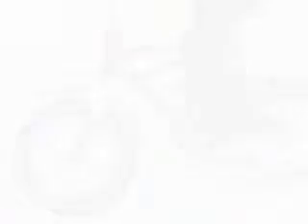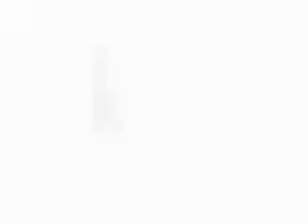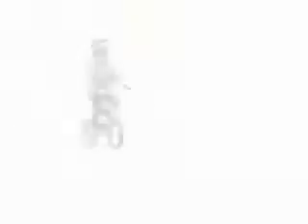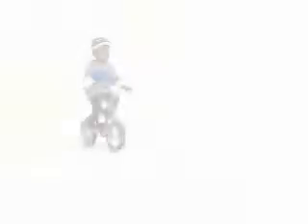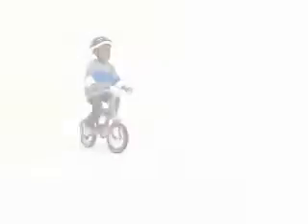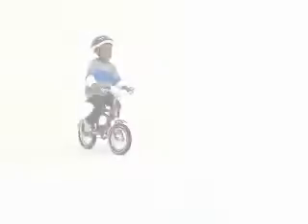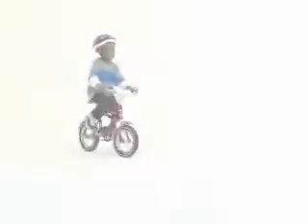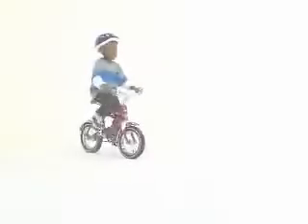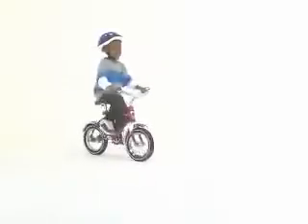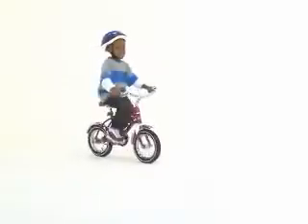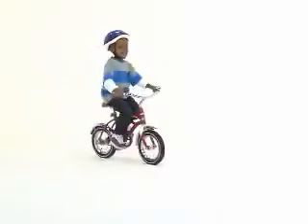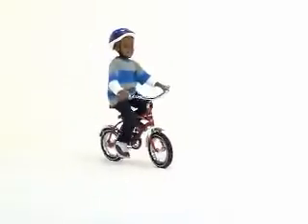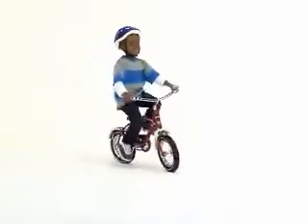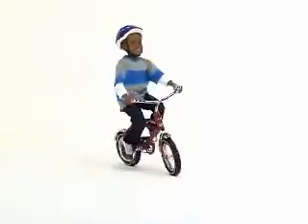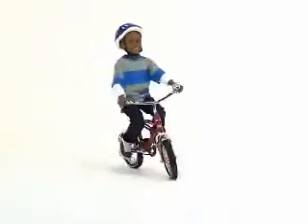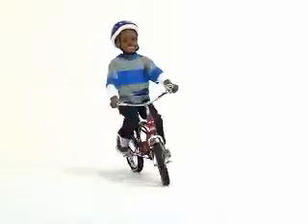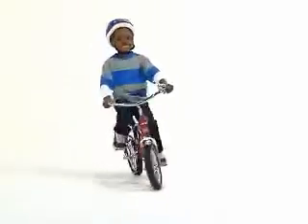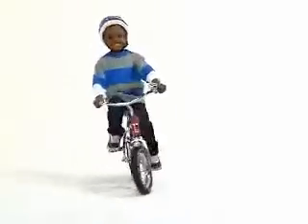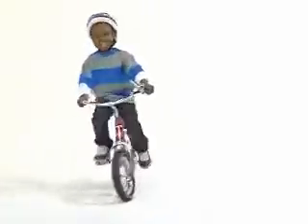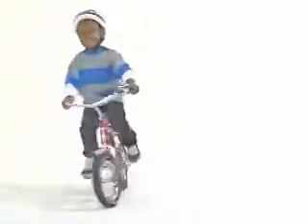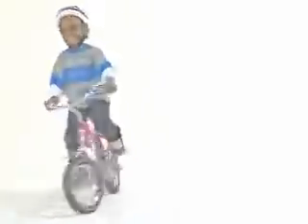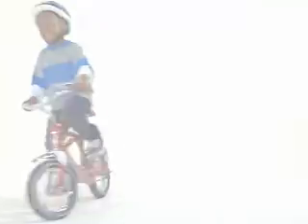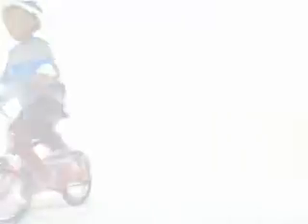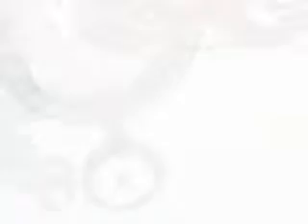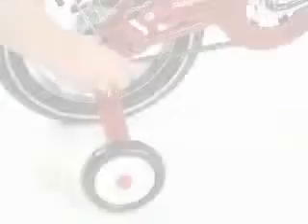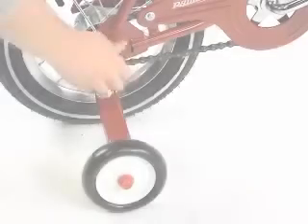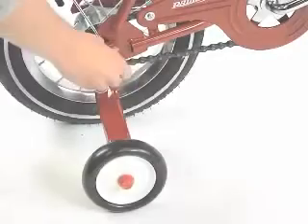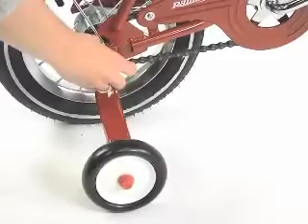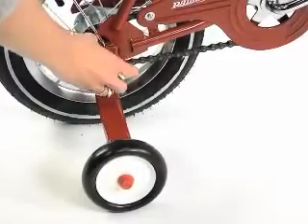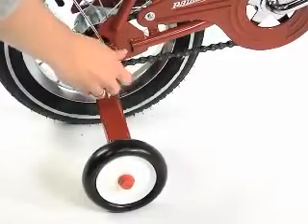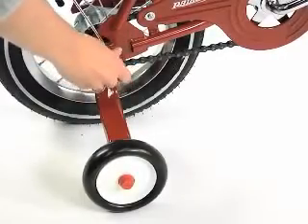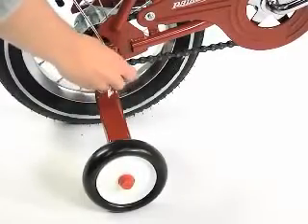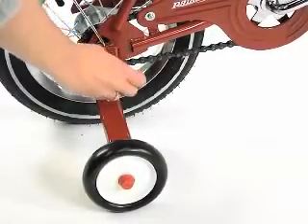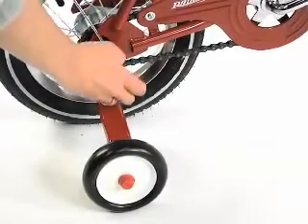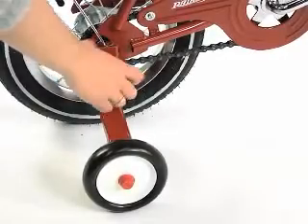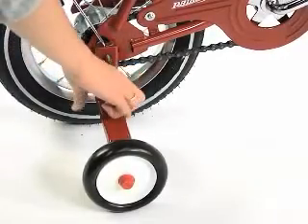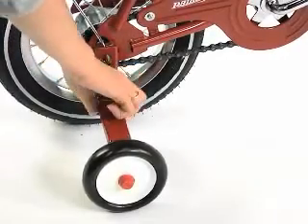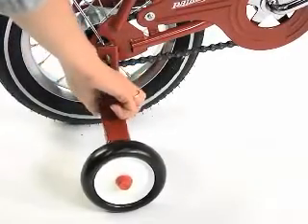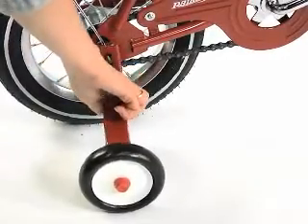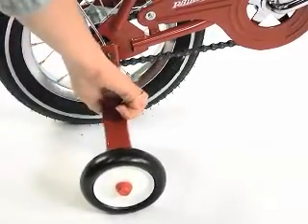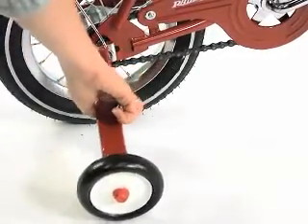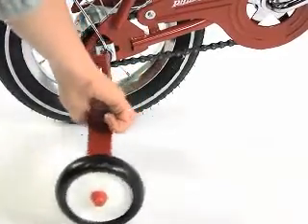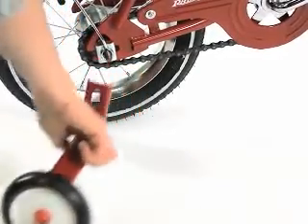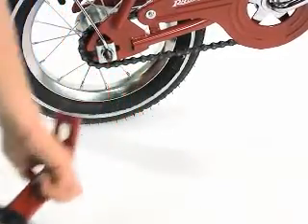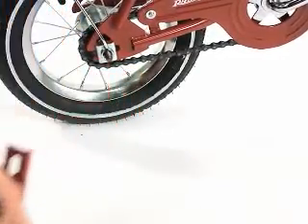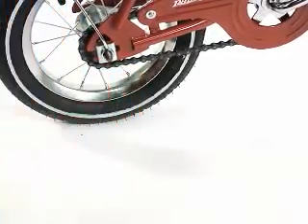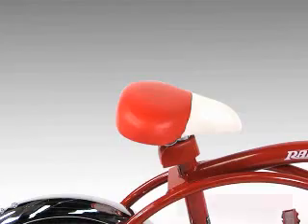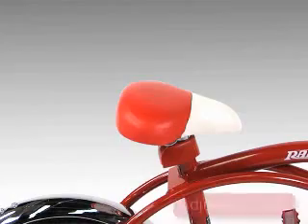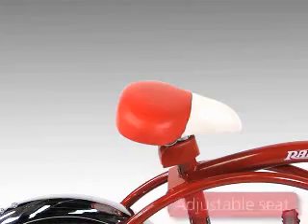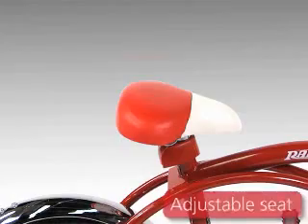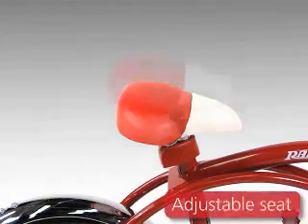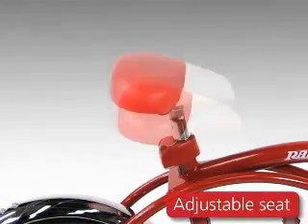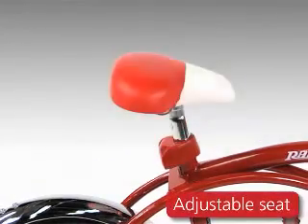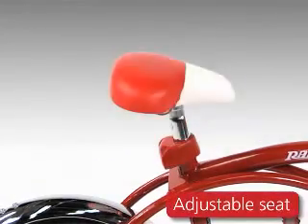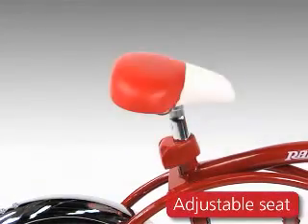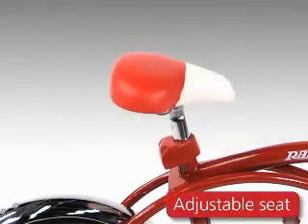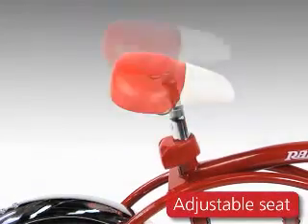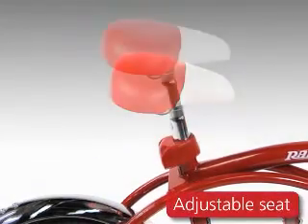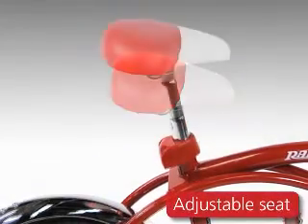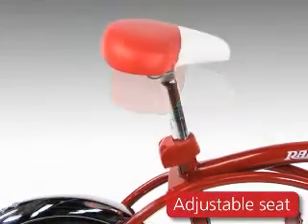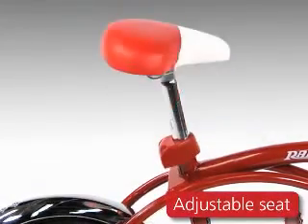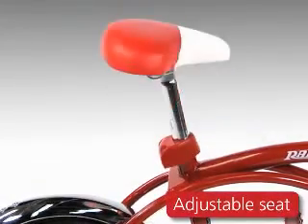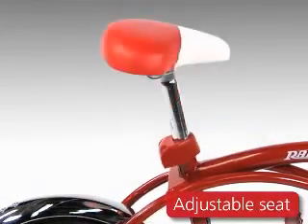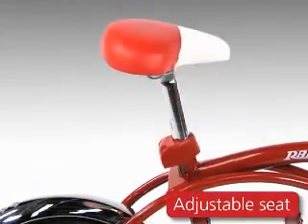When your child is ready for two-wheel riding, the training wheels will remove easily and the seat can be adjusted.